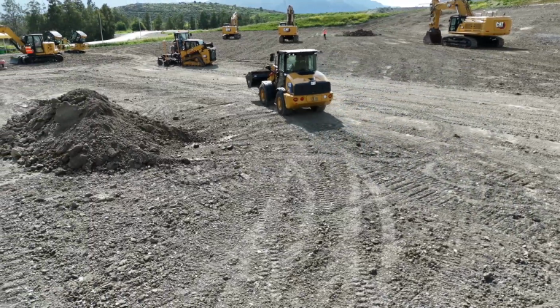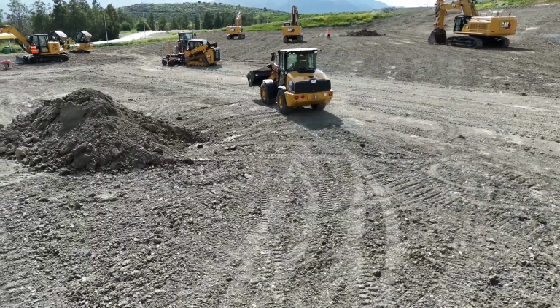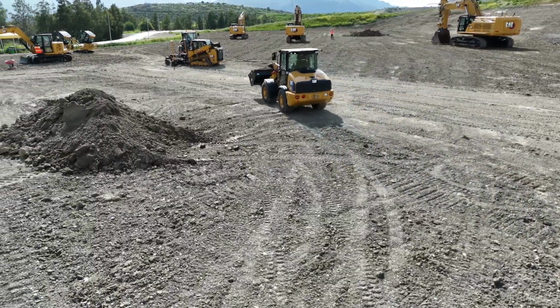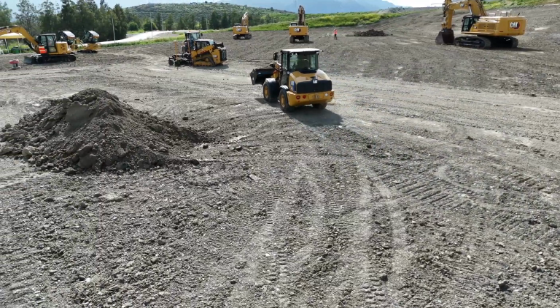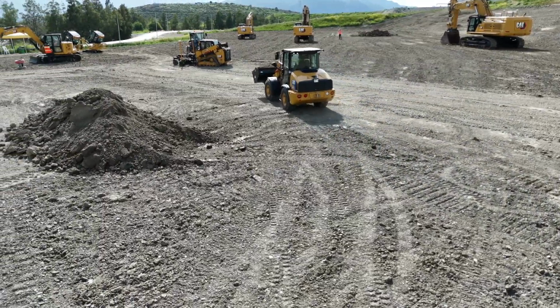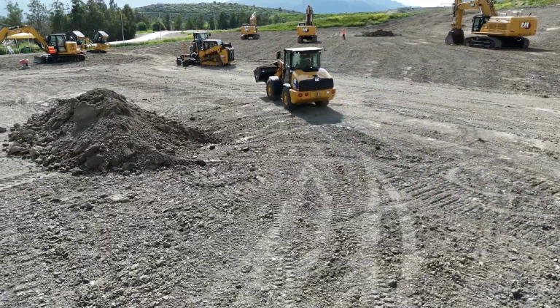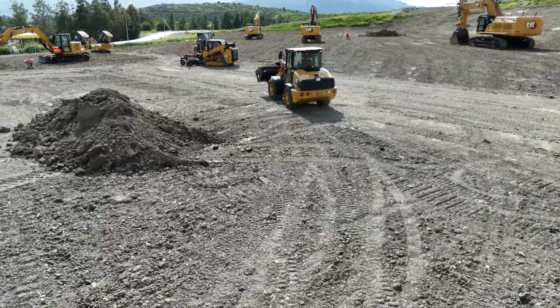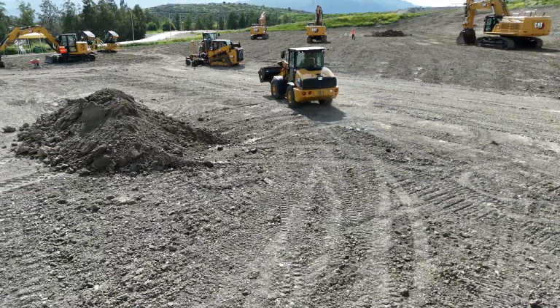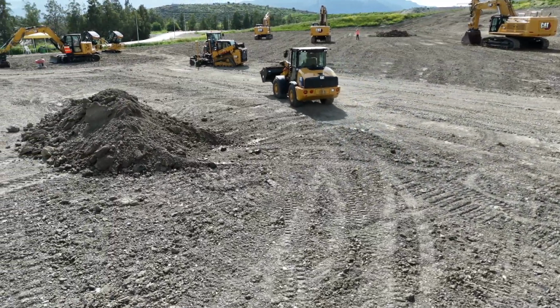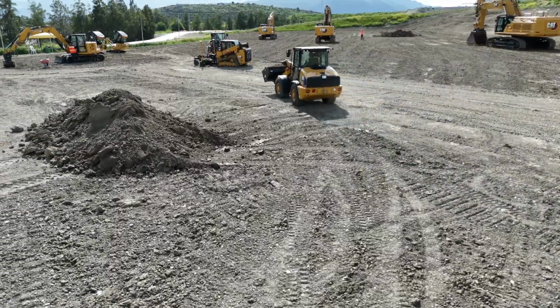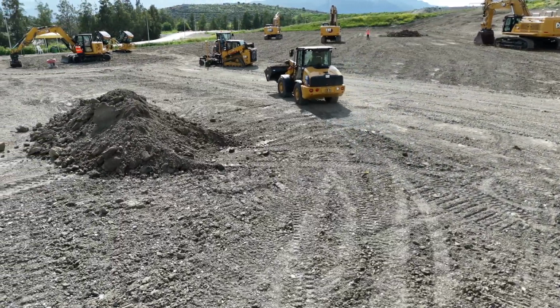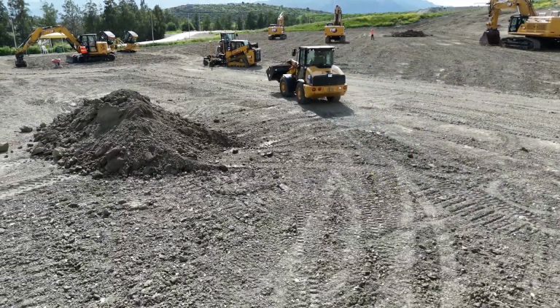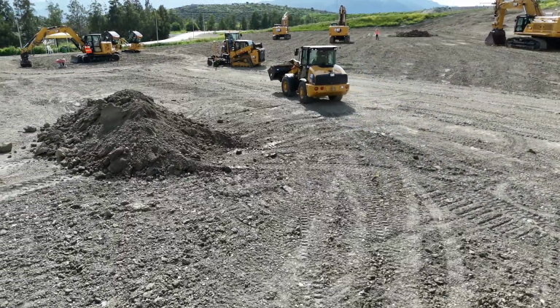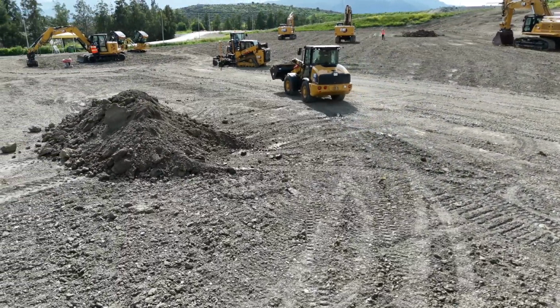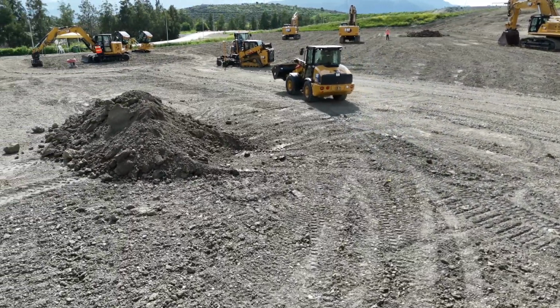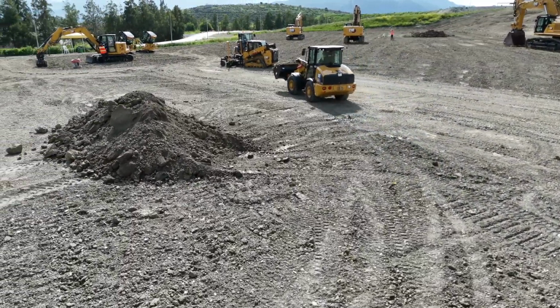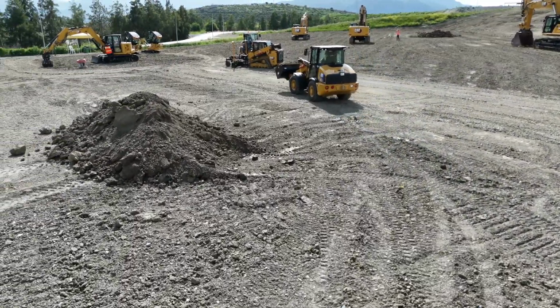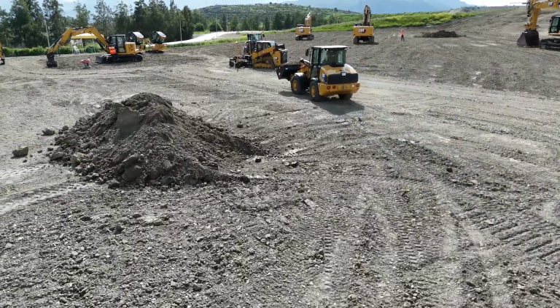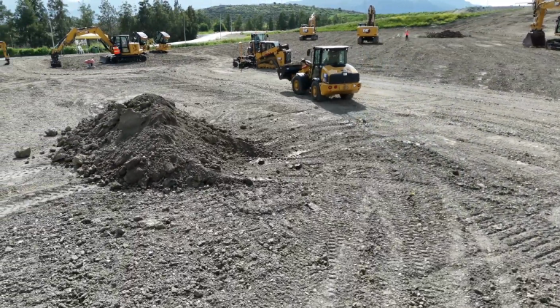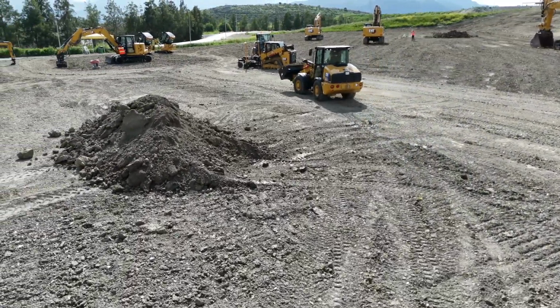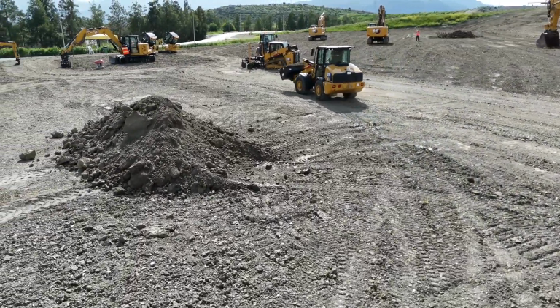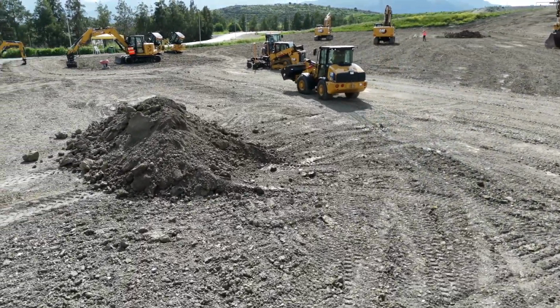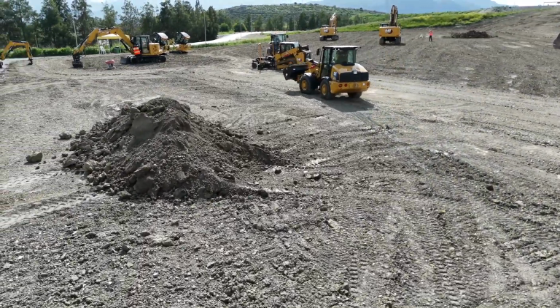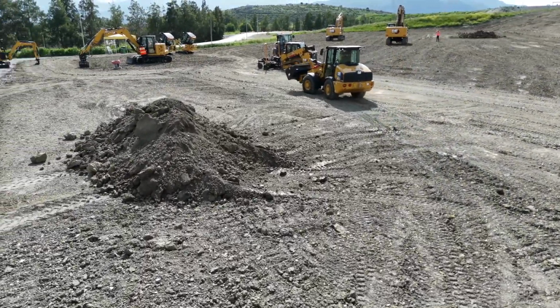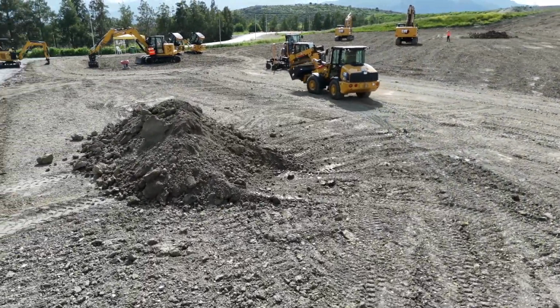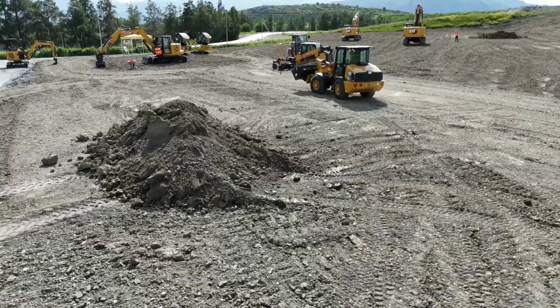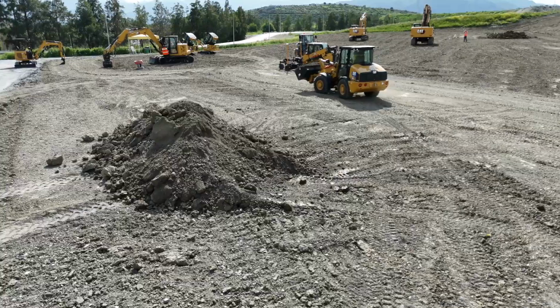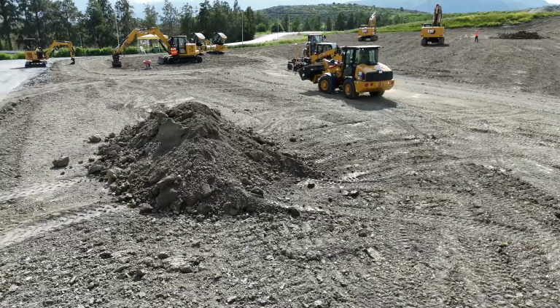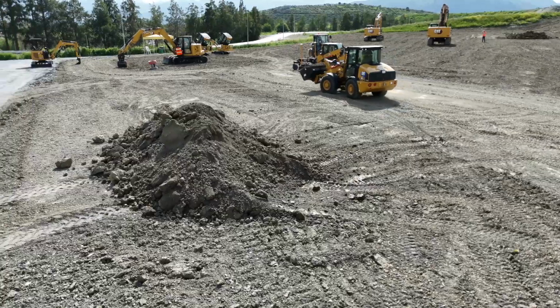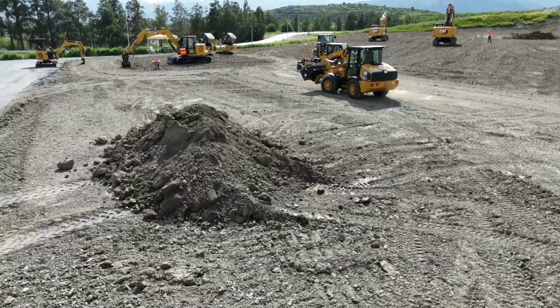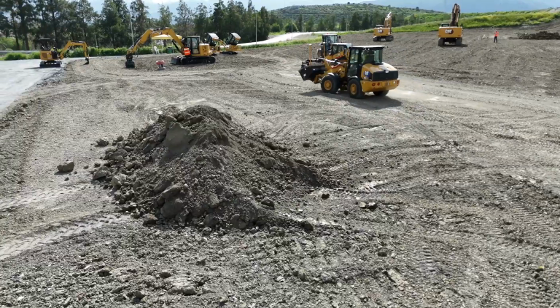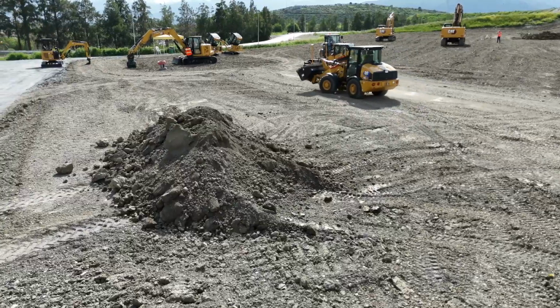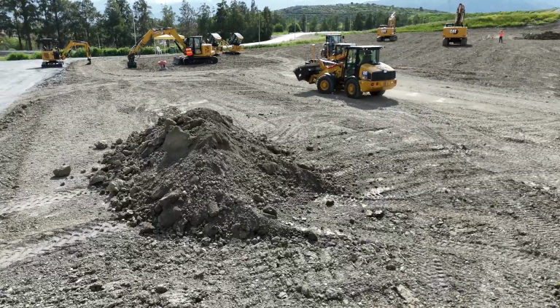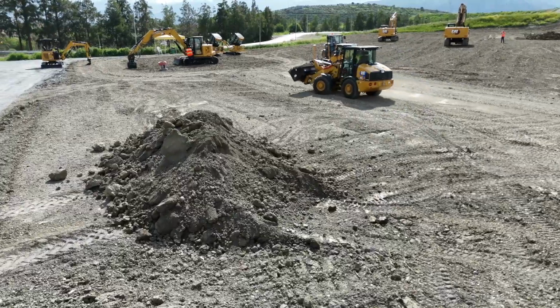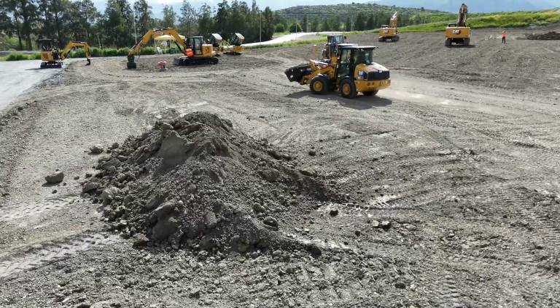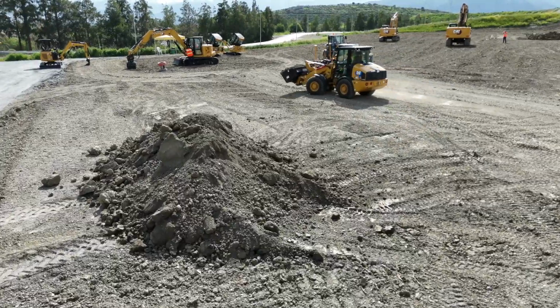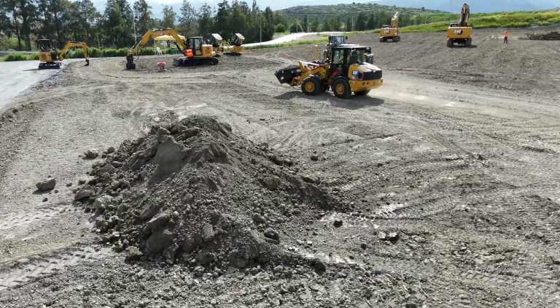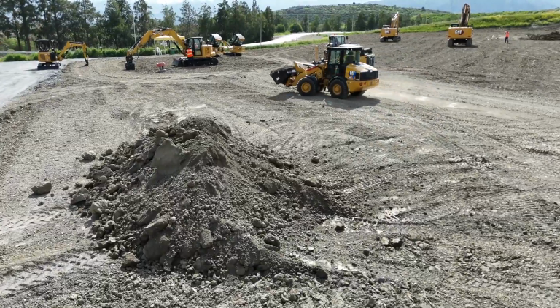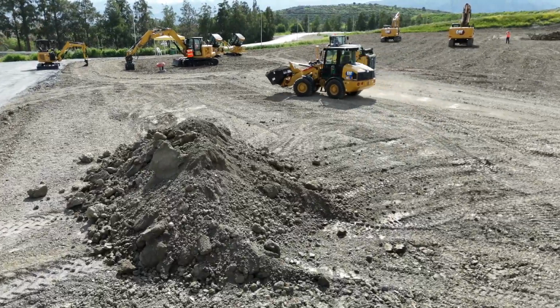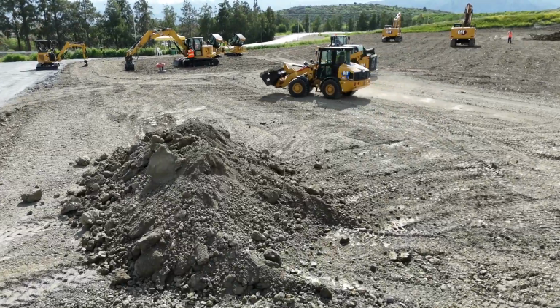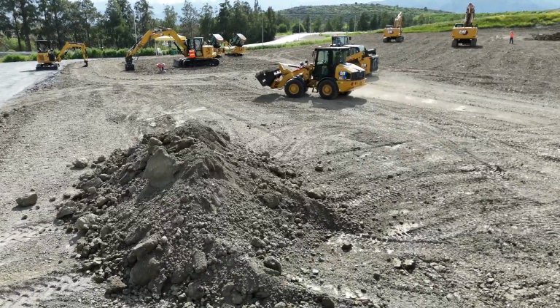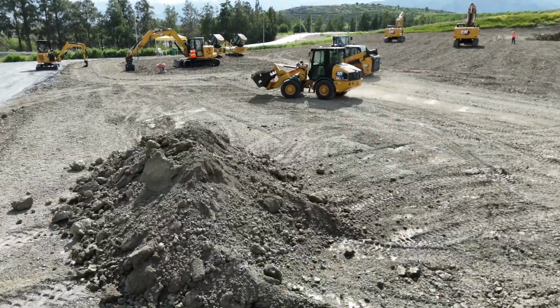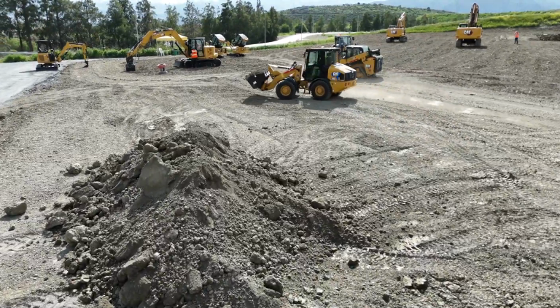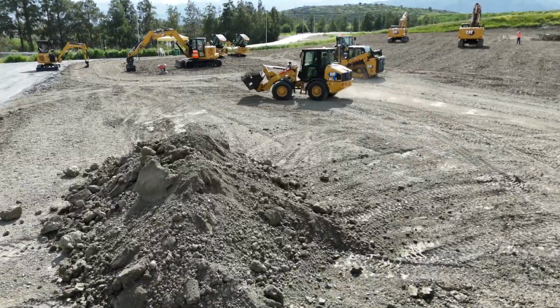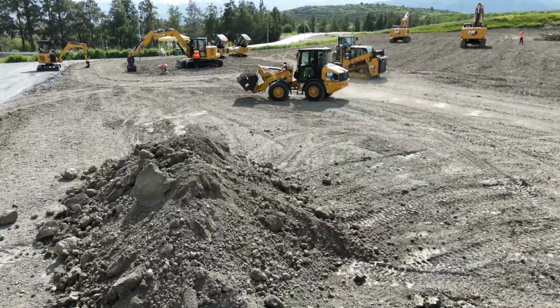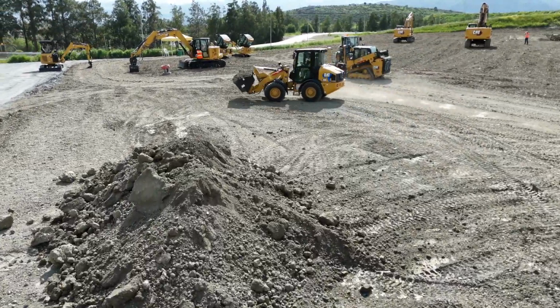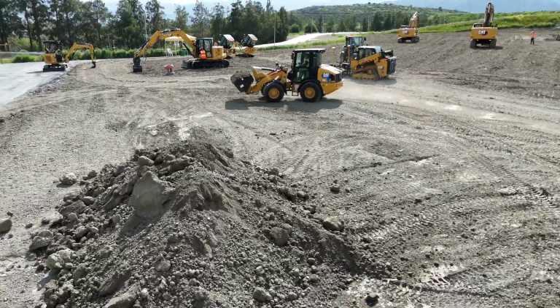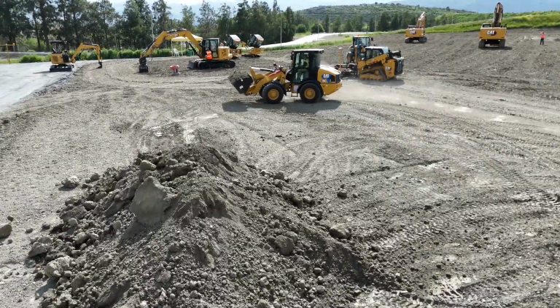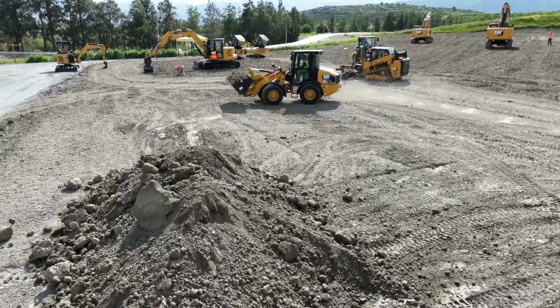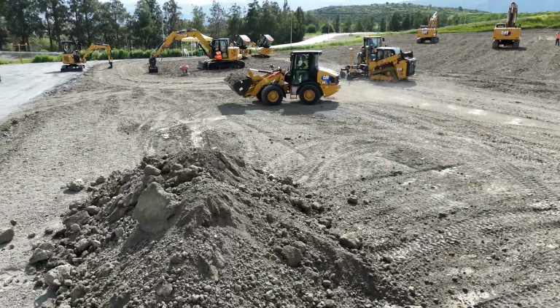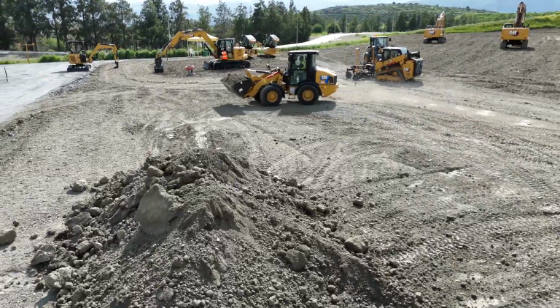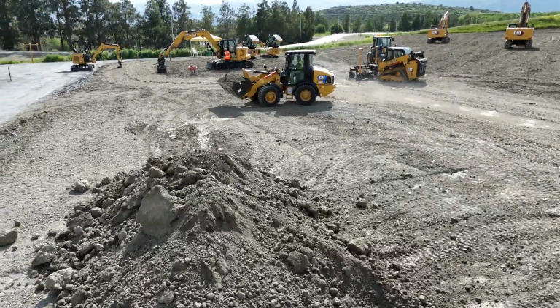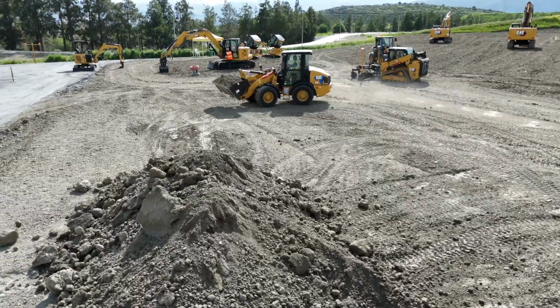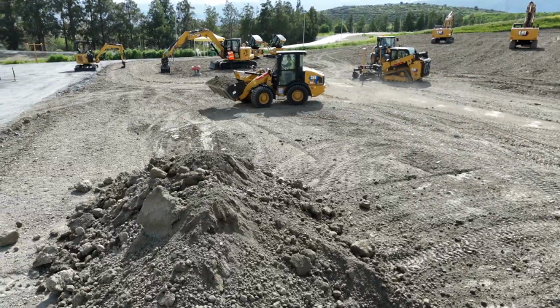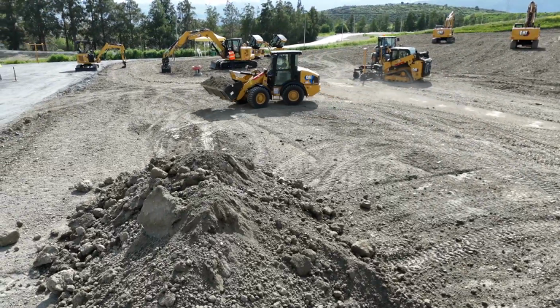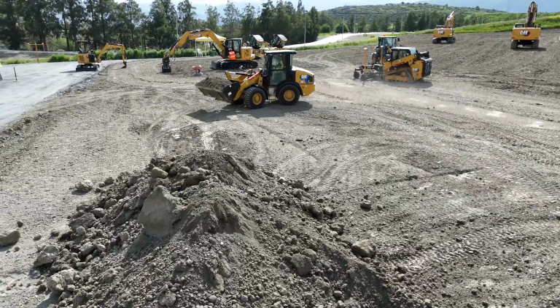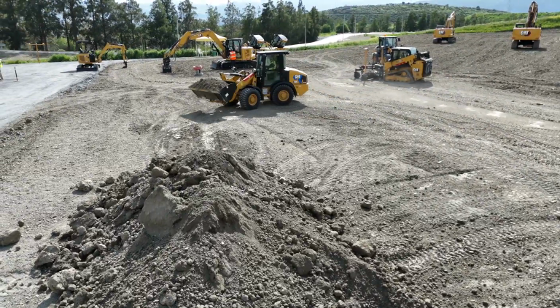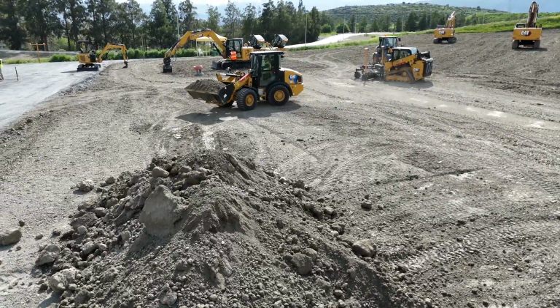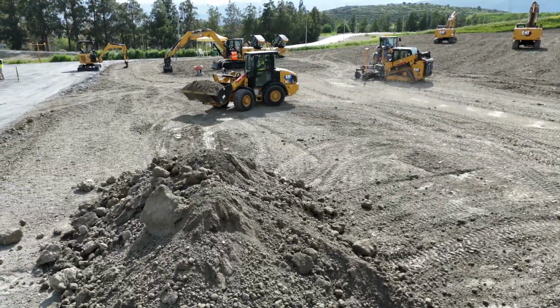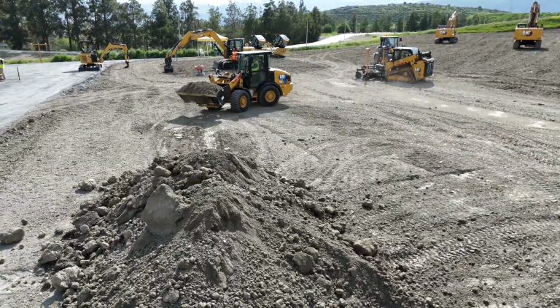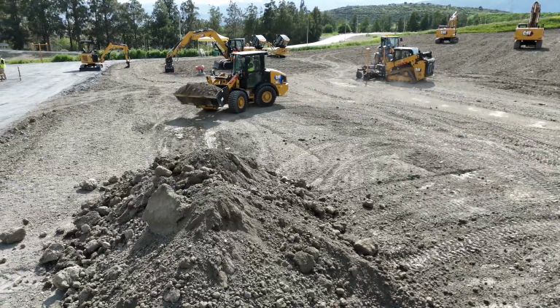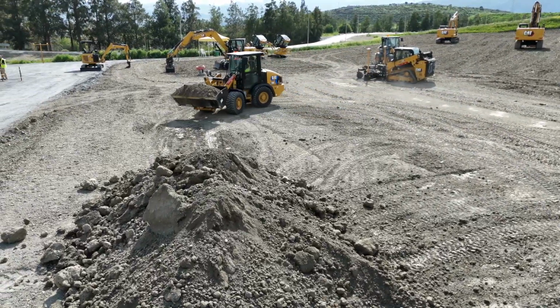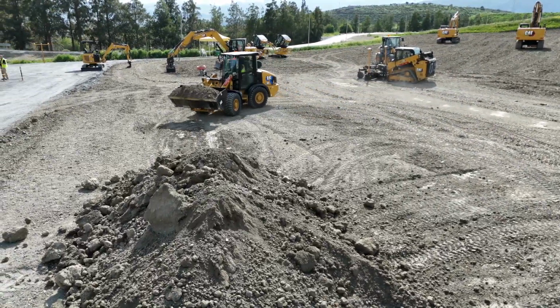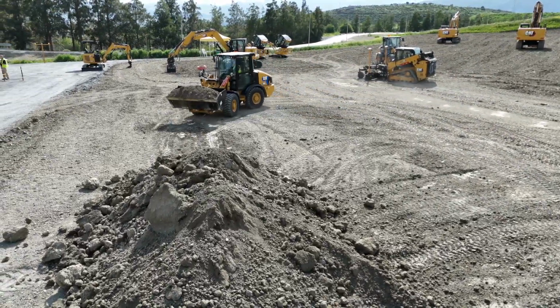And where's it made, Jaz? This is built back home in Leicester, England, alongside the 906, 907, and 908 platforms. Fantastic.